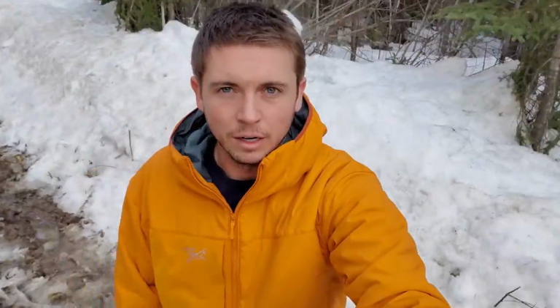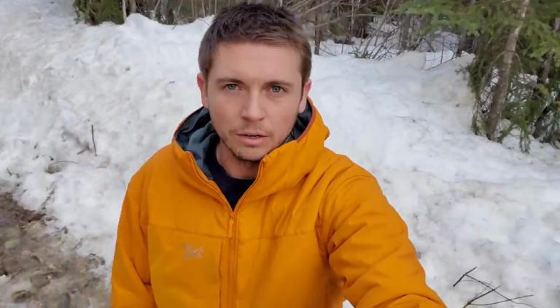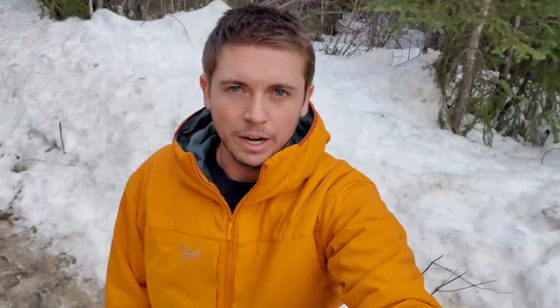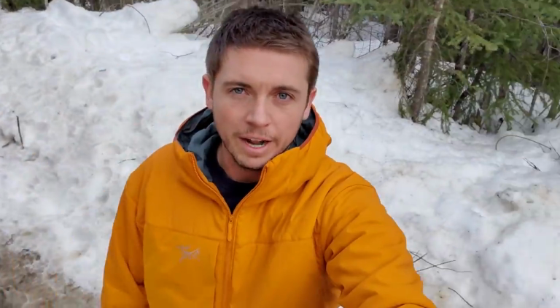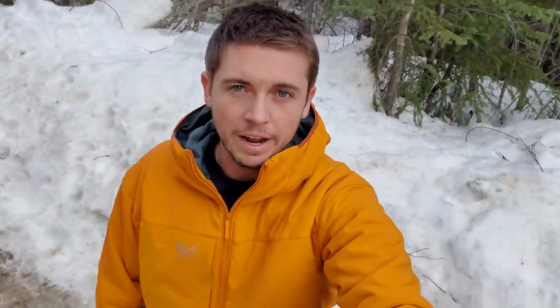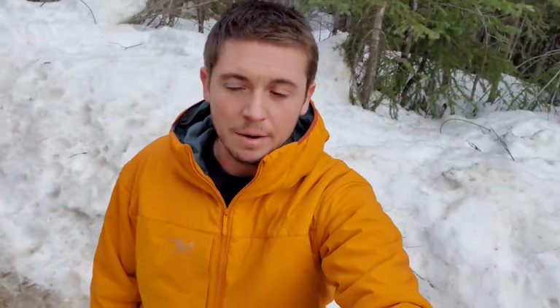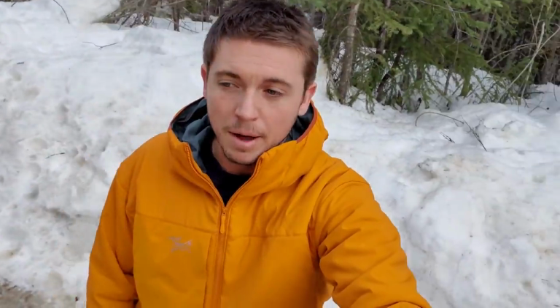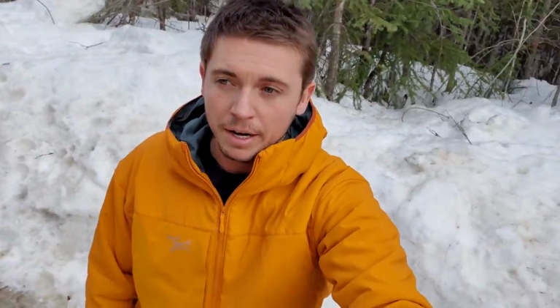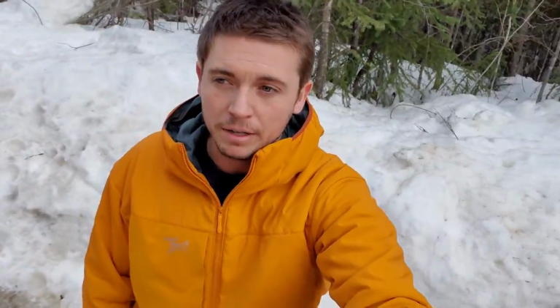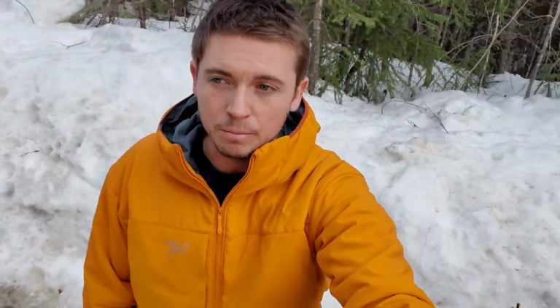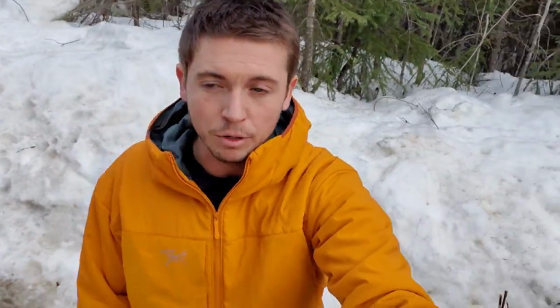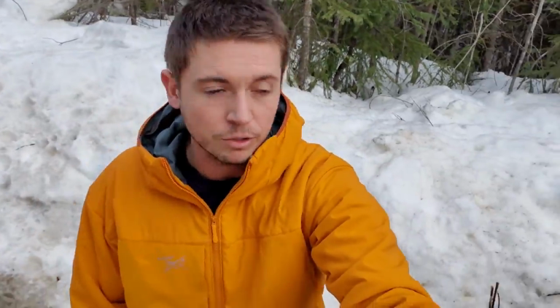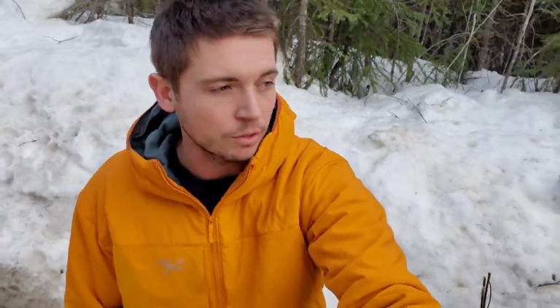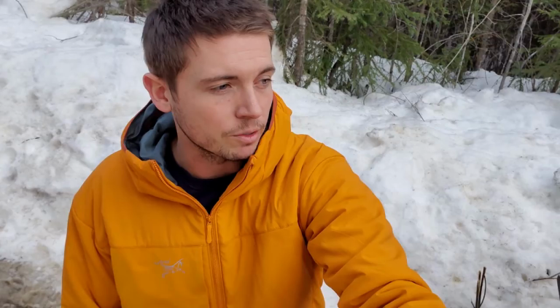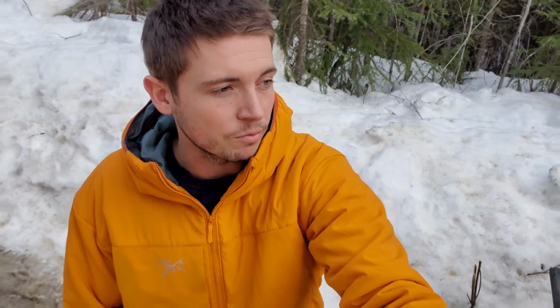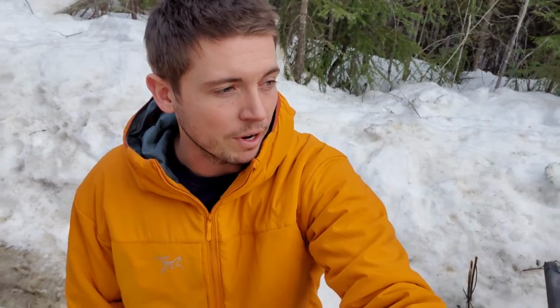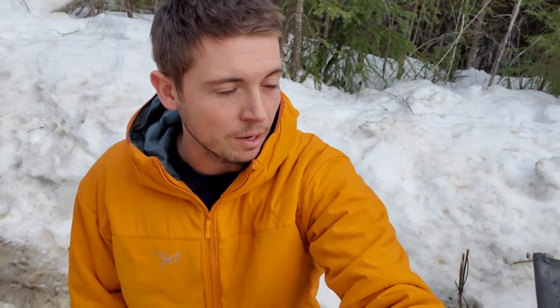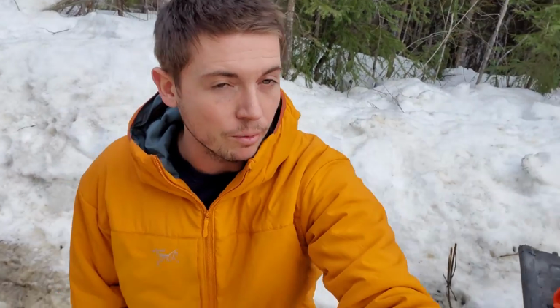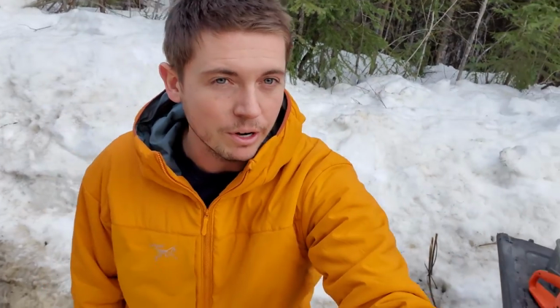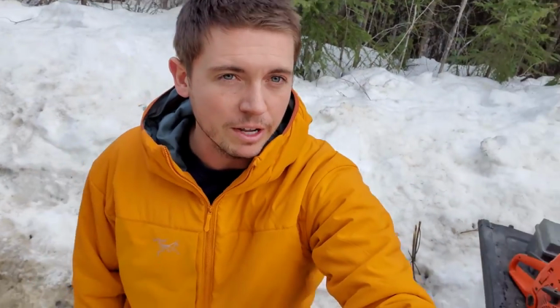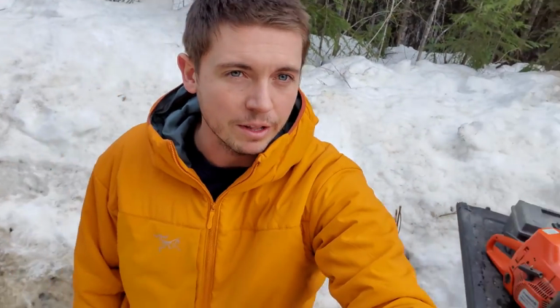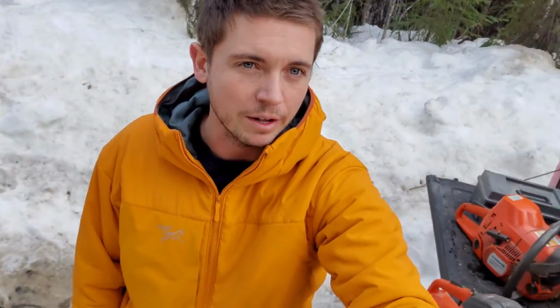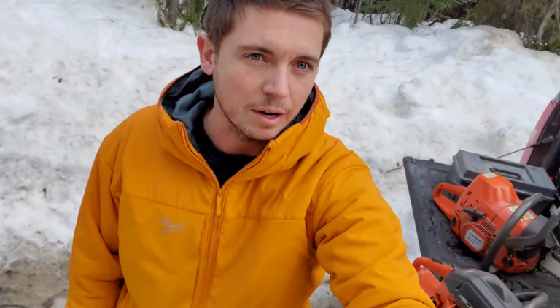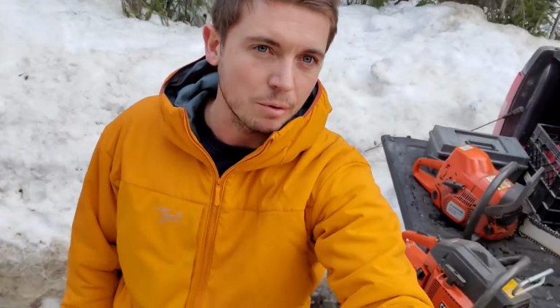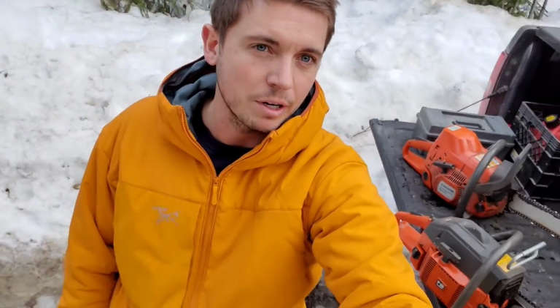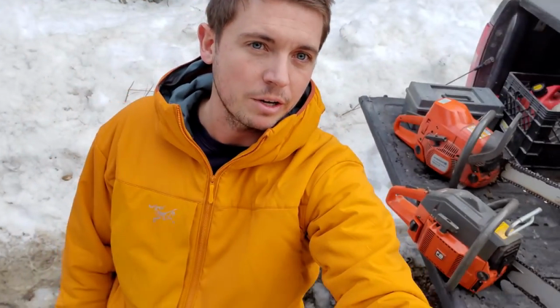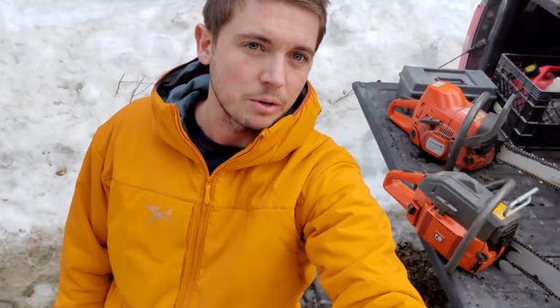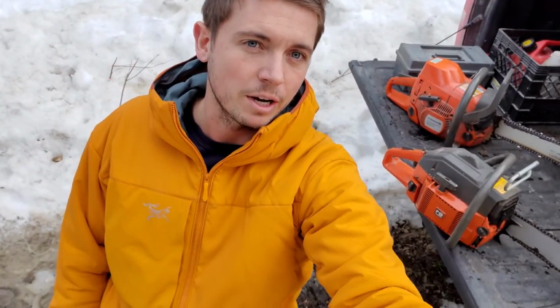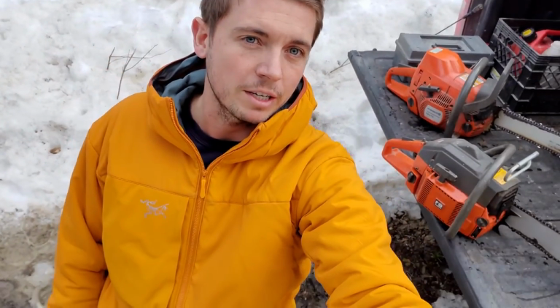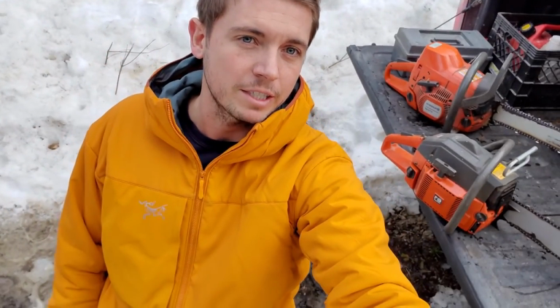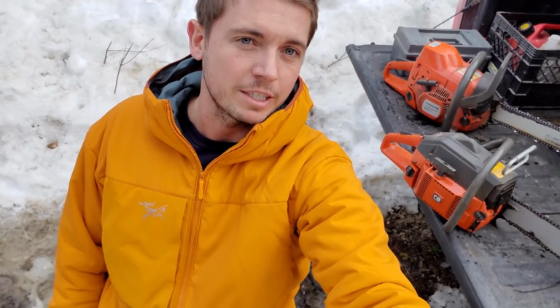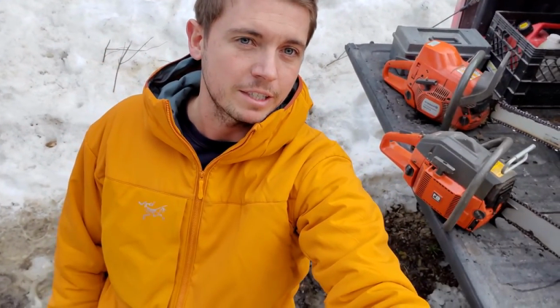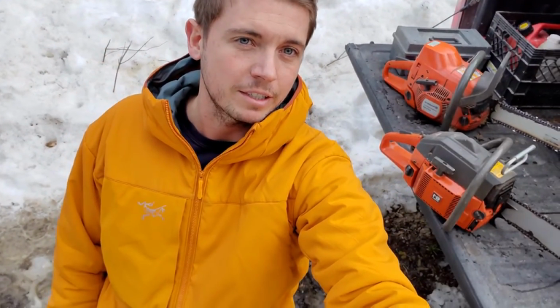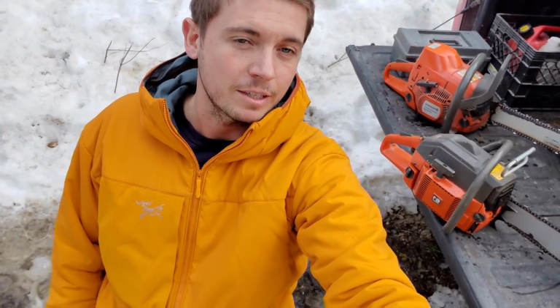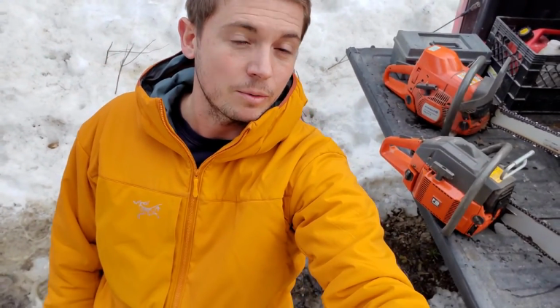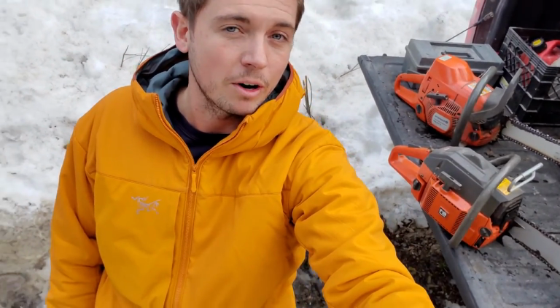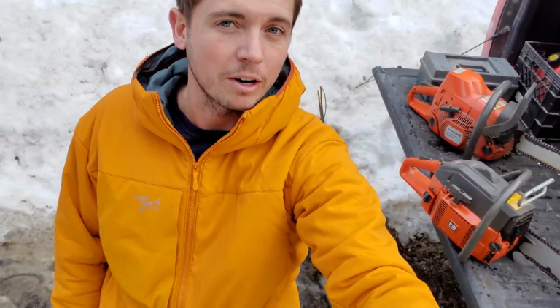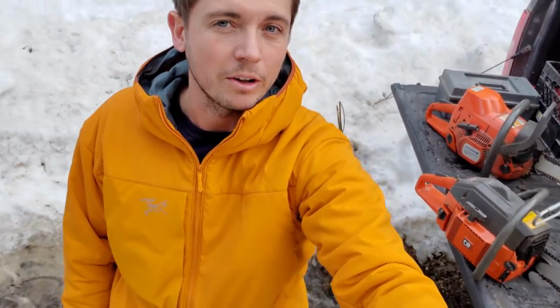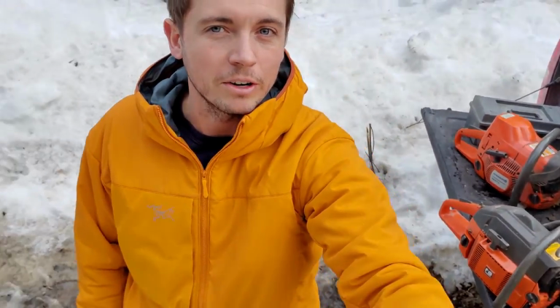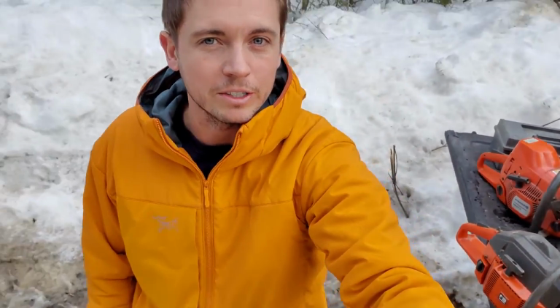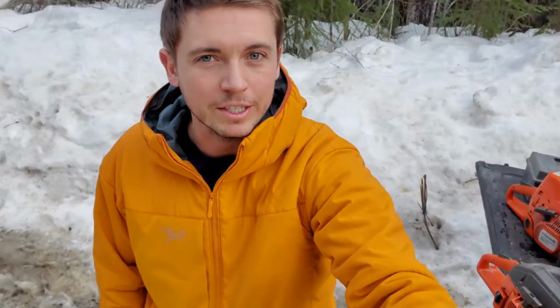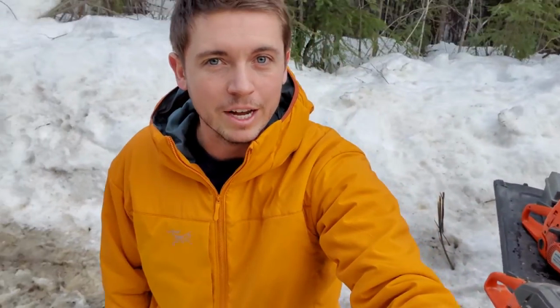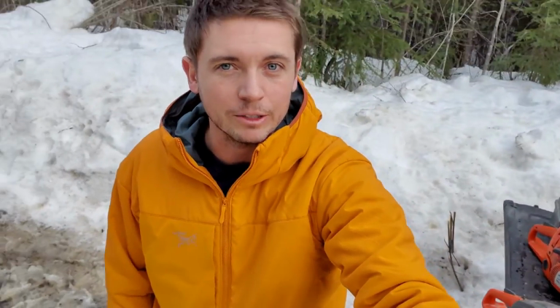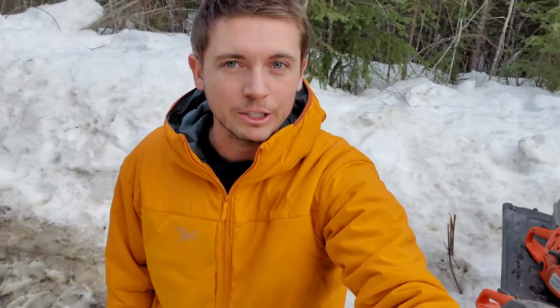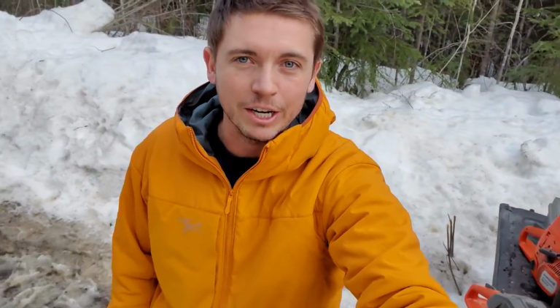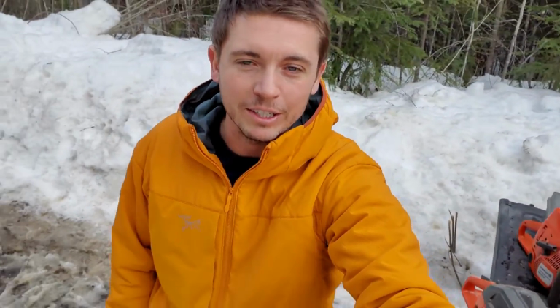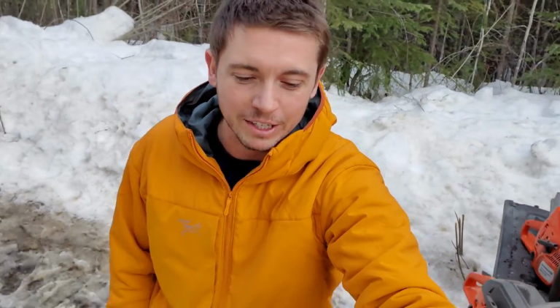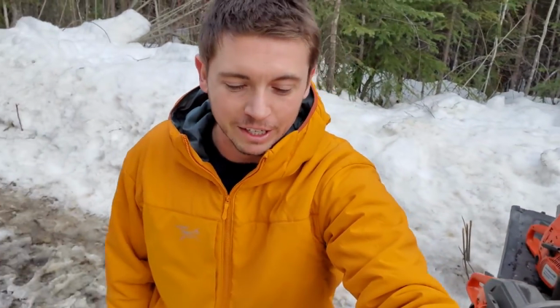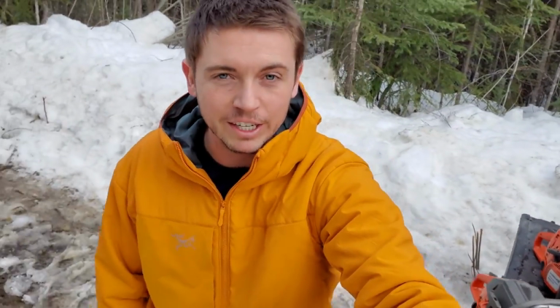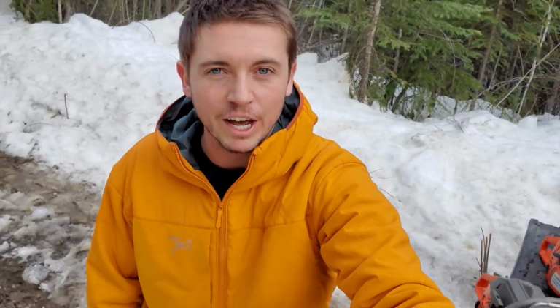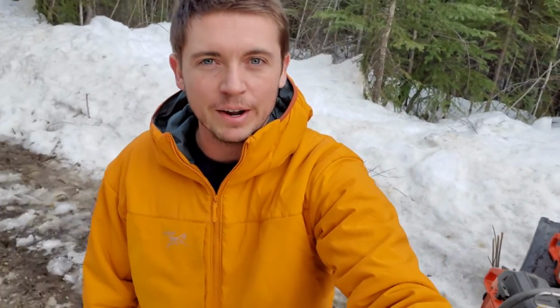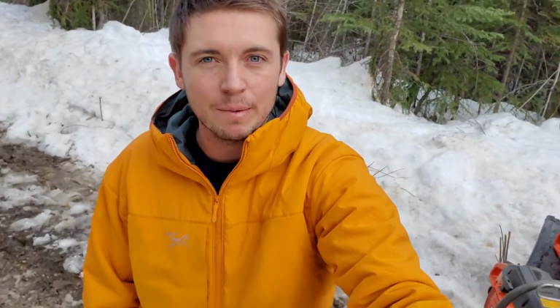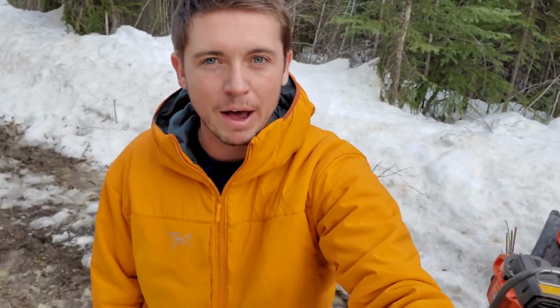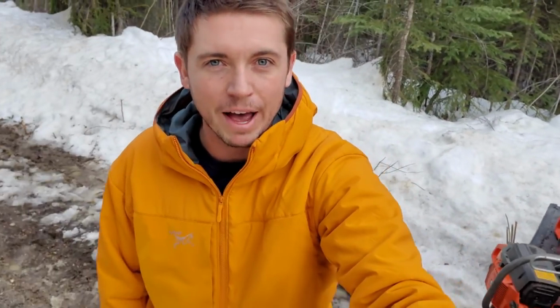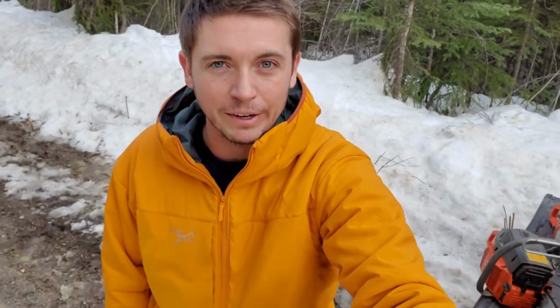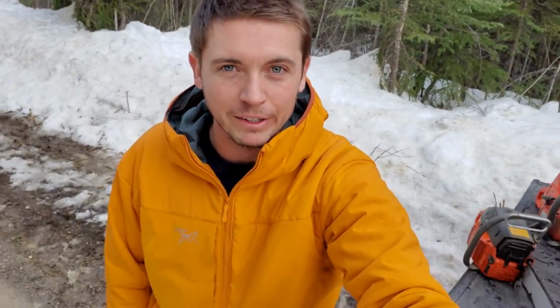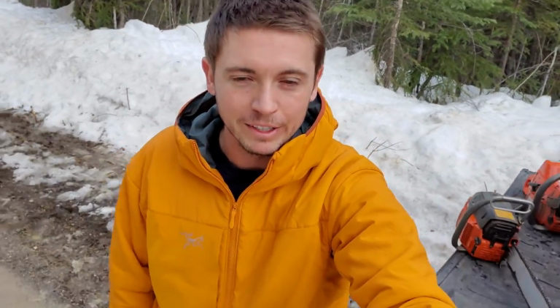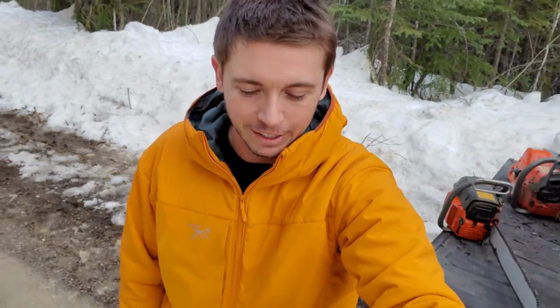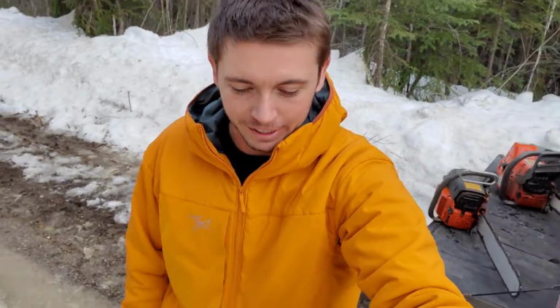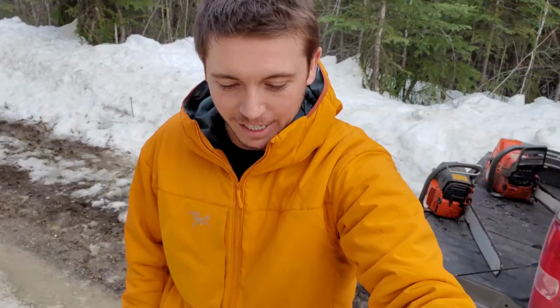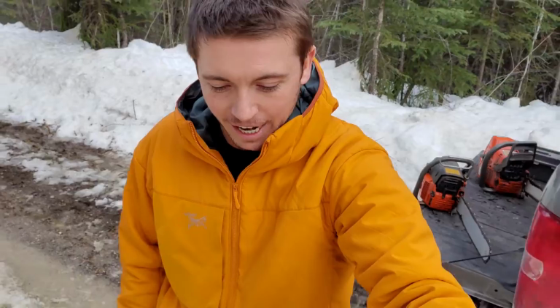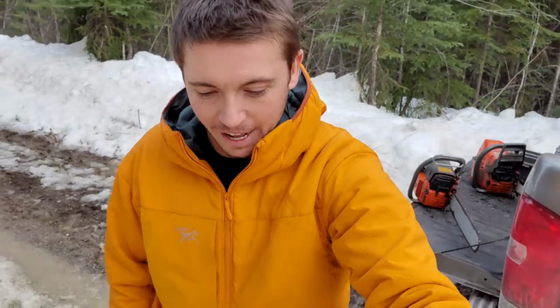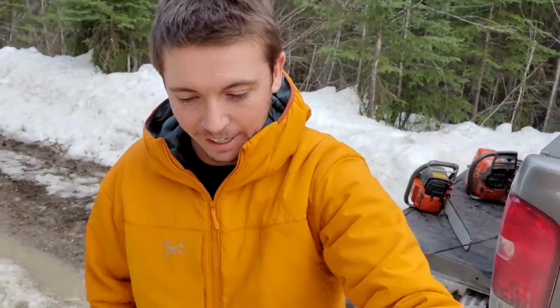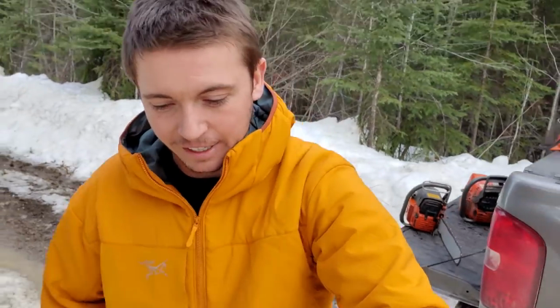I'm back in the bush for some firewood. Thought I'd bring the old Husky 61 along, see how she does in a cutting battle. Let's get at it.